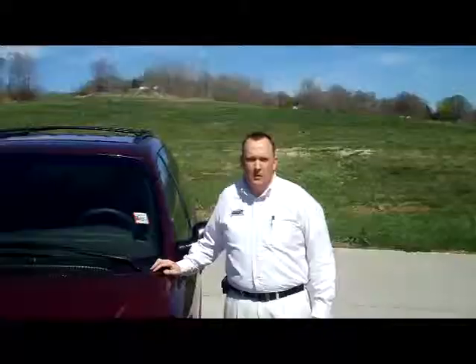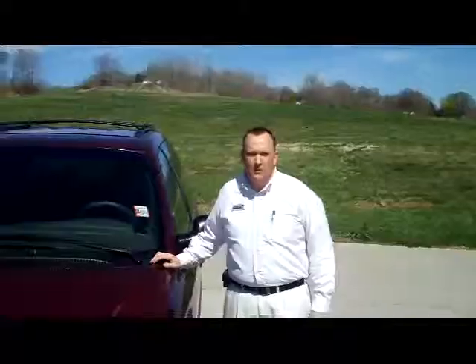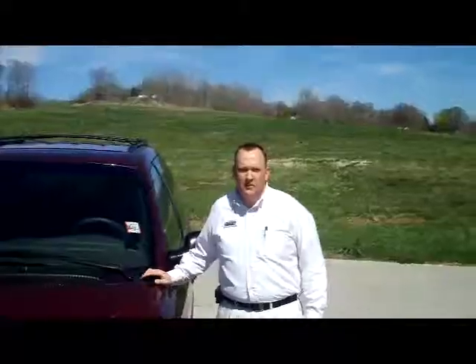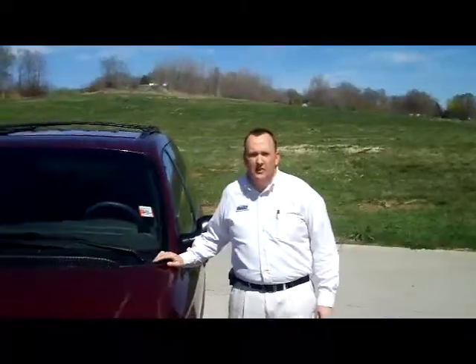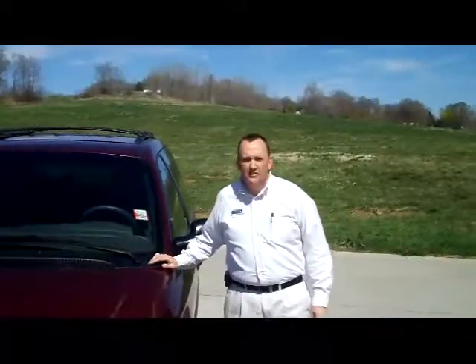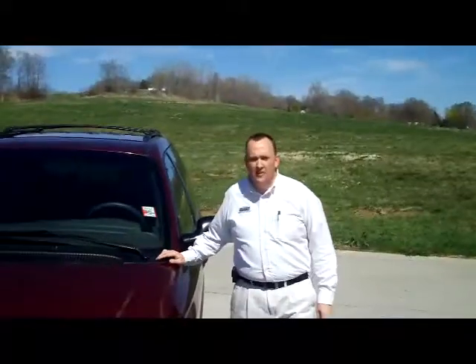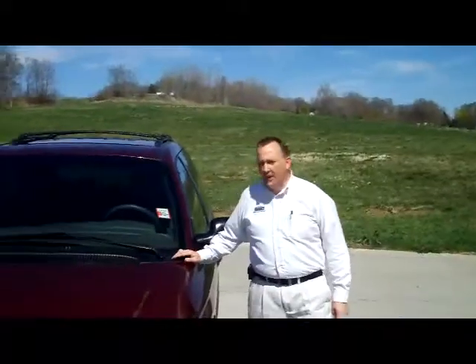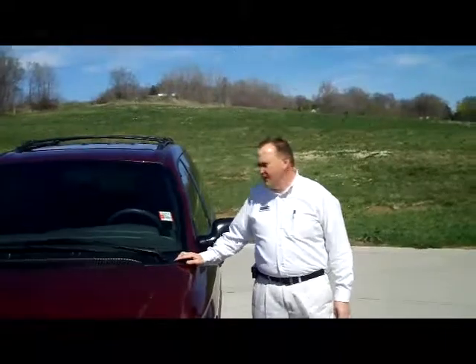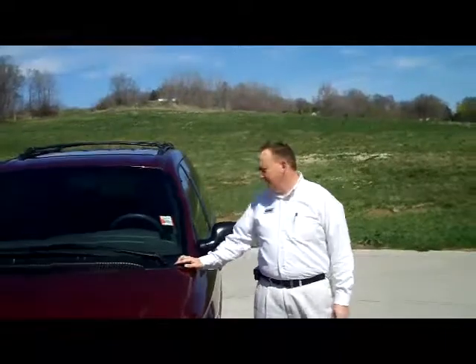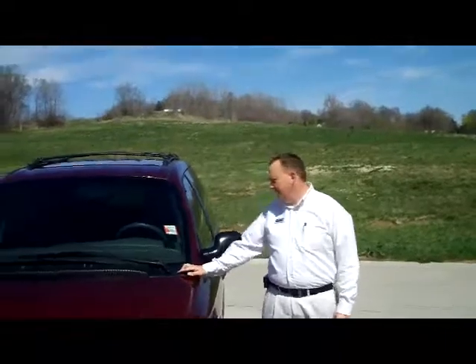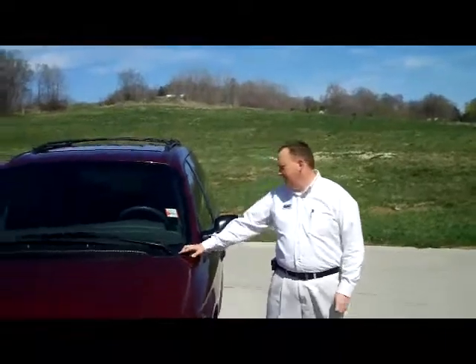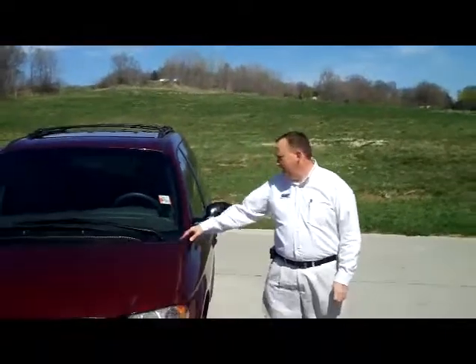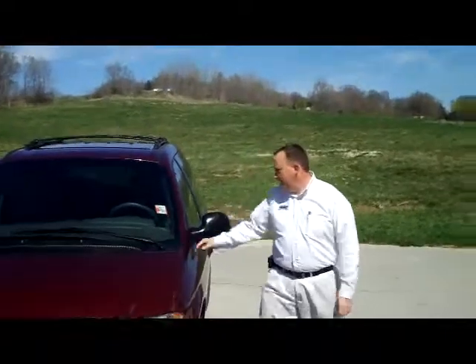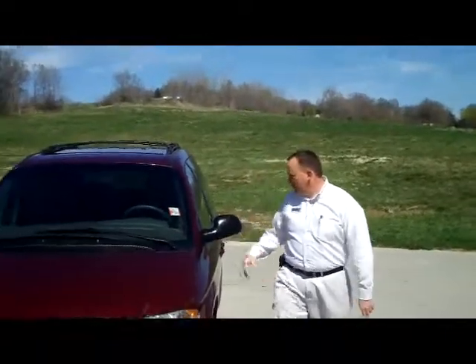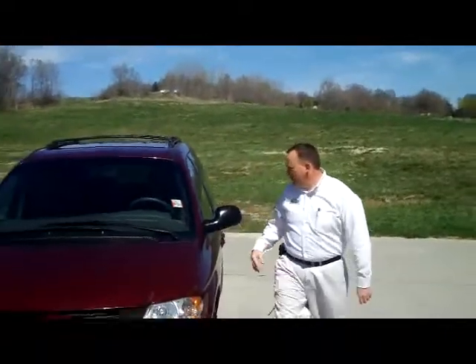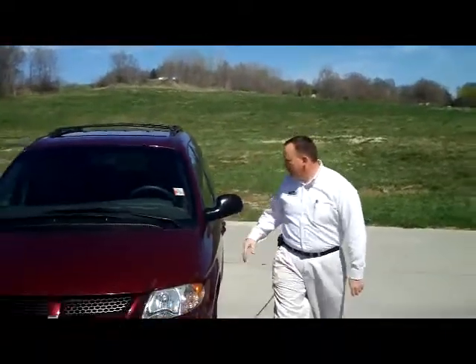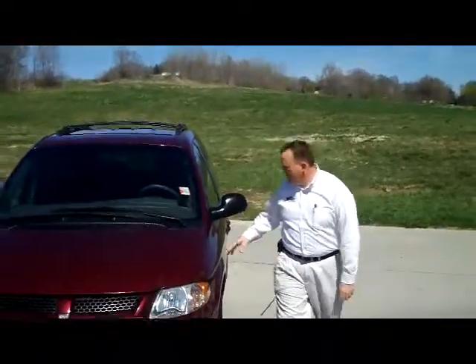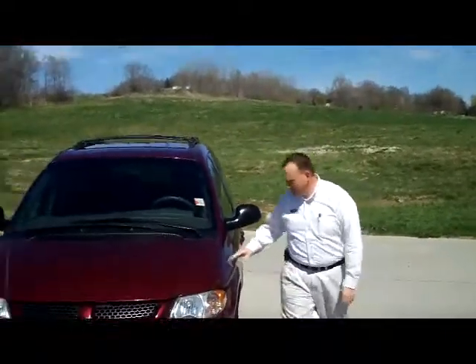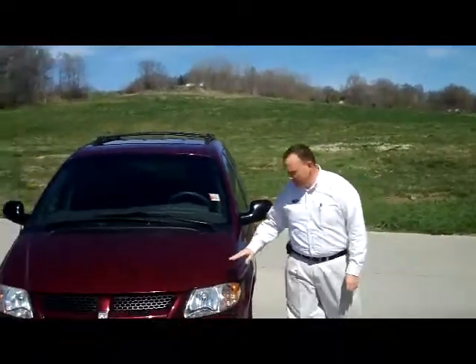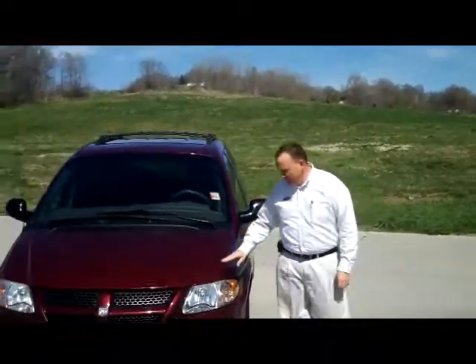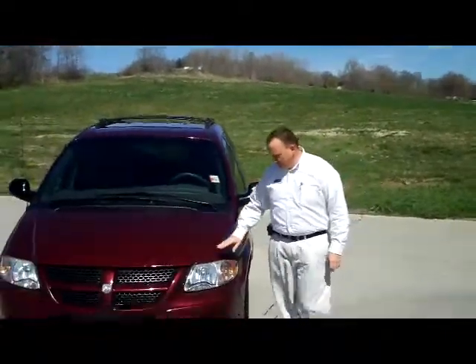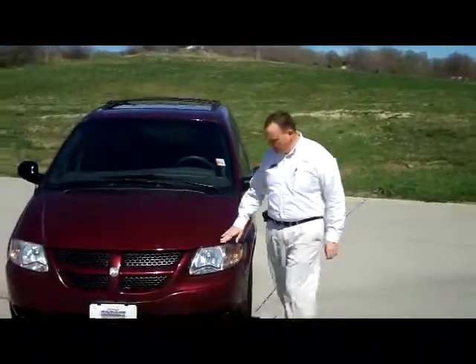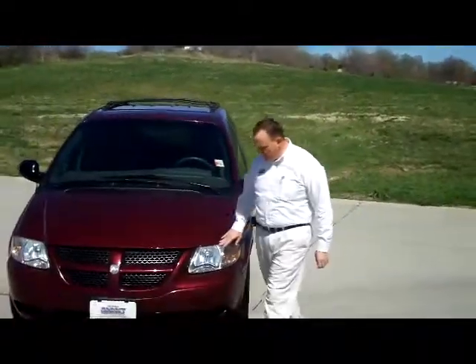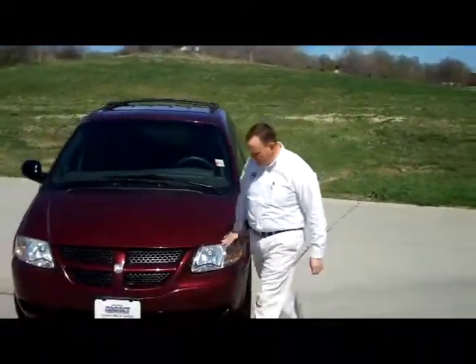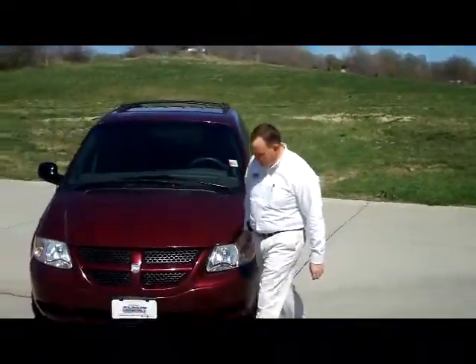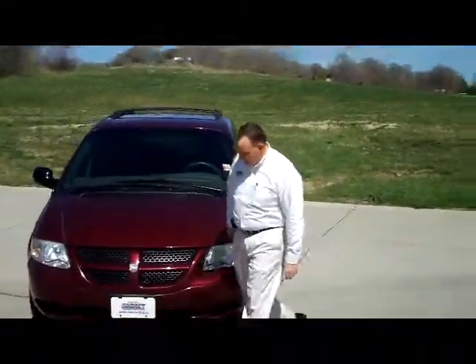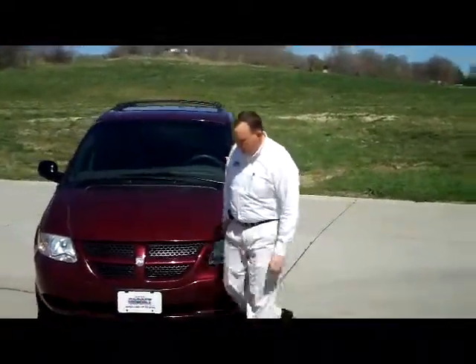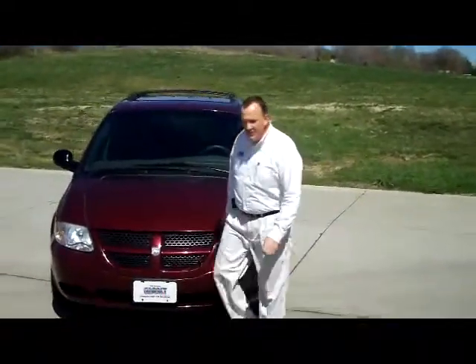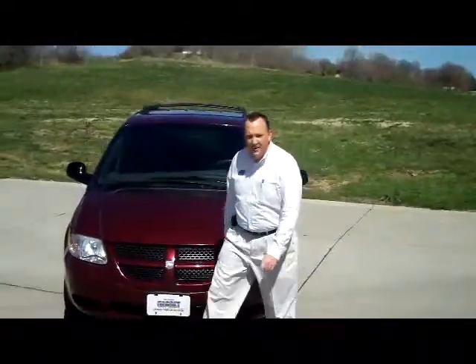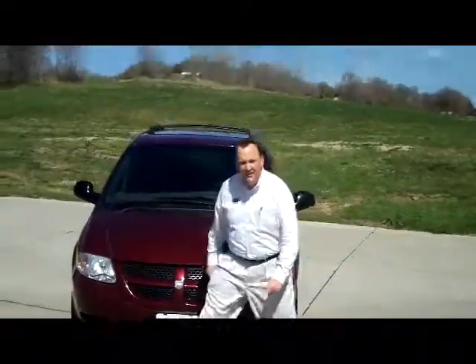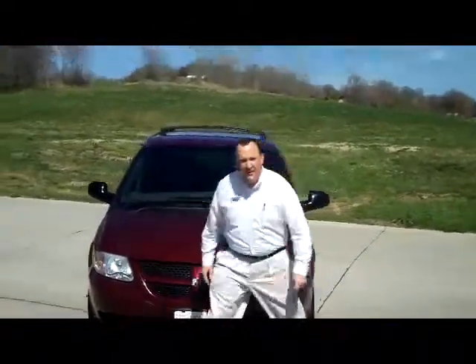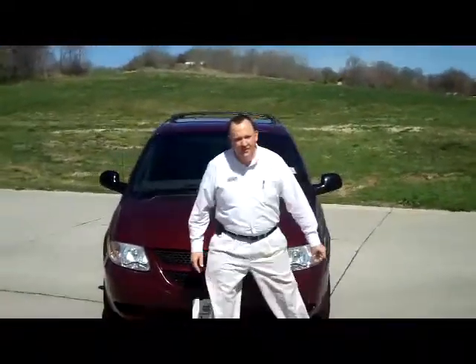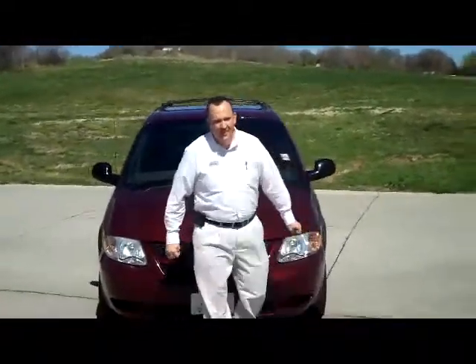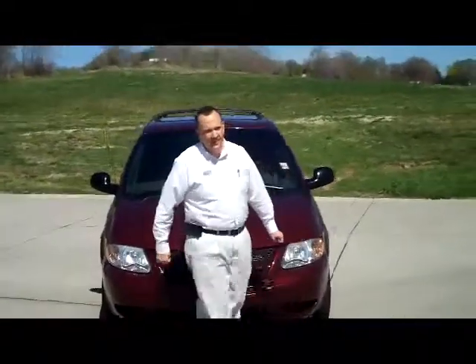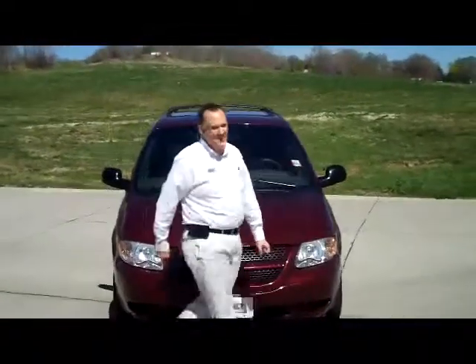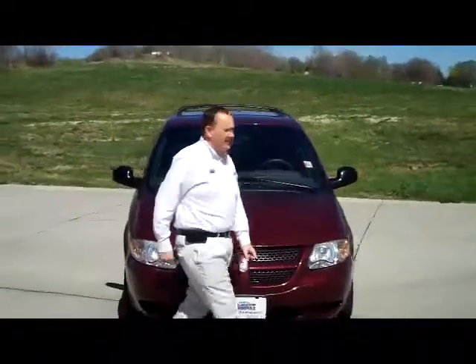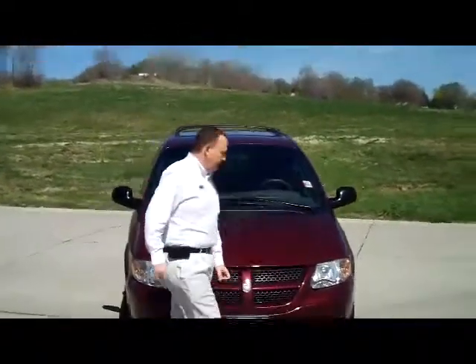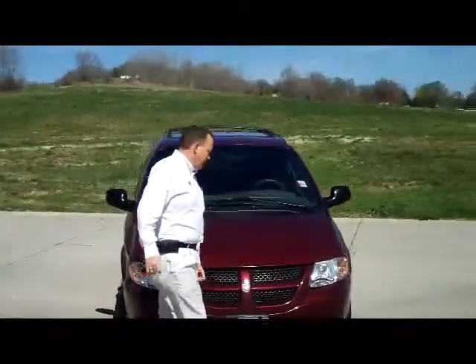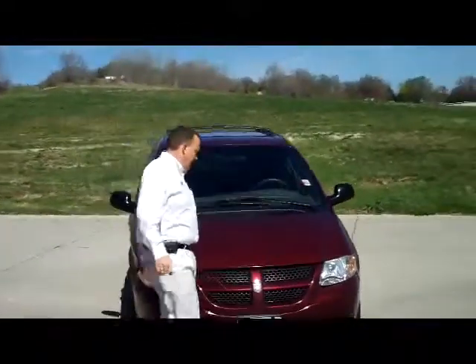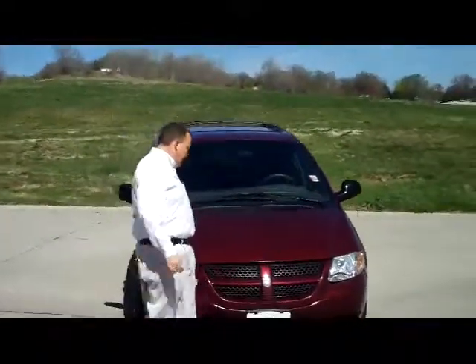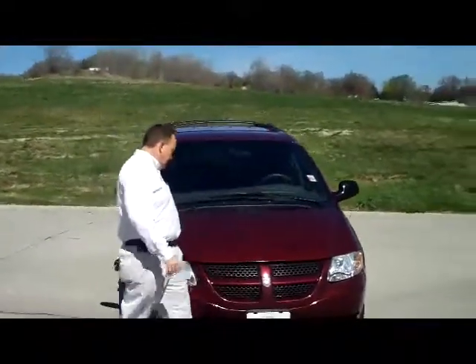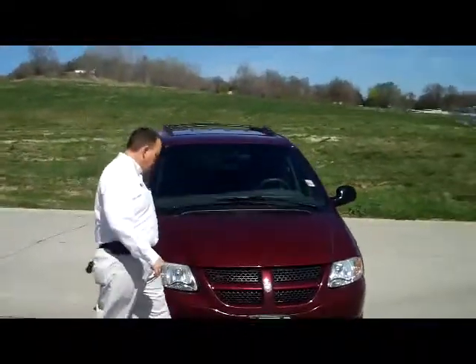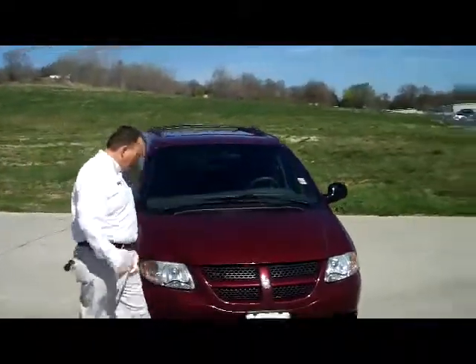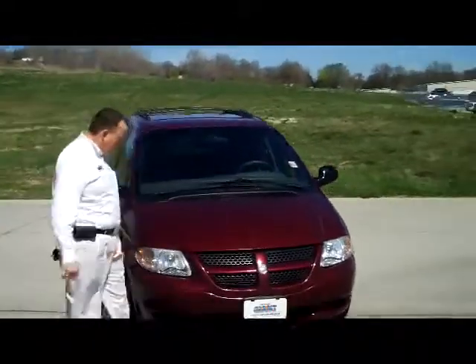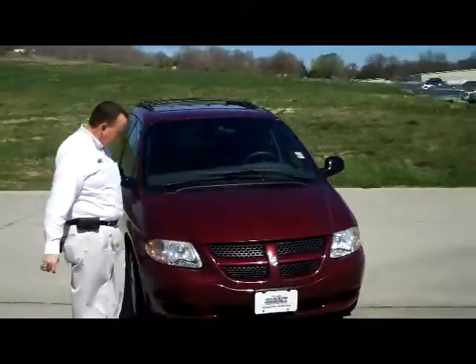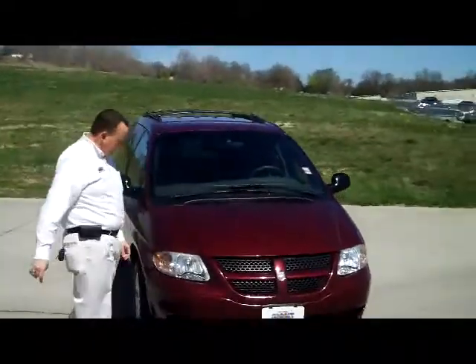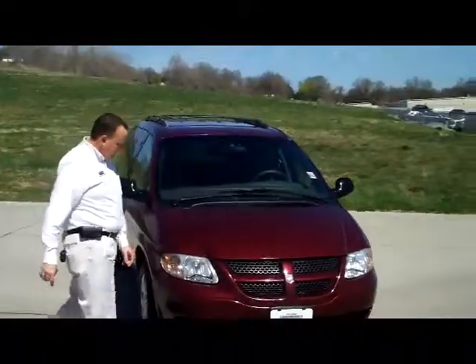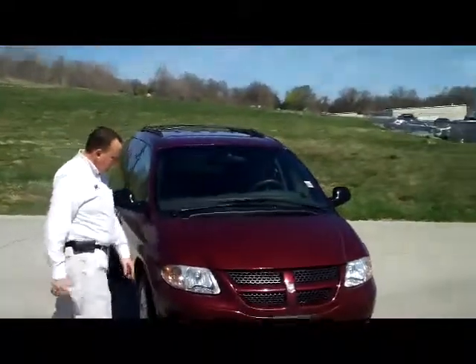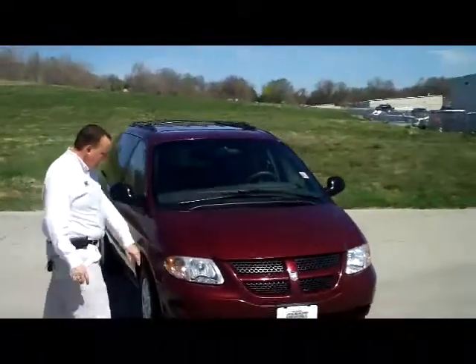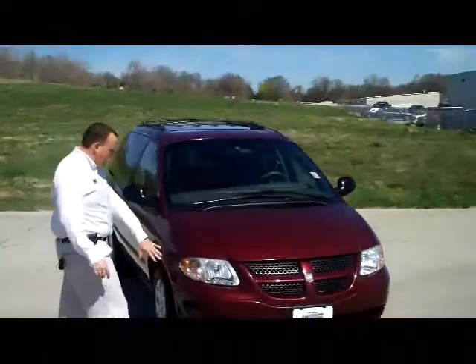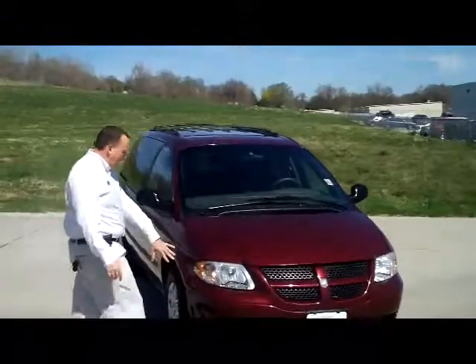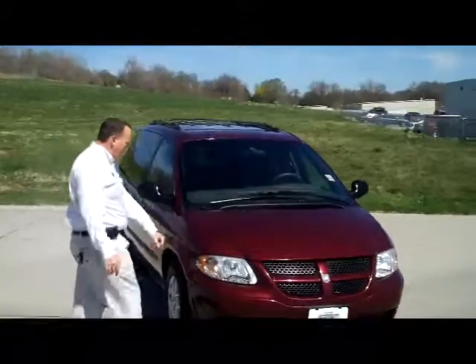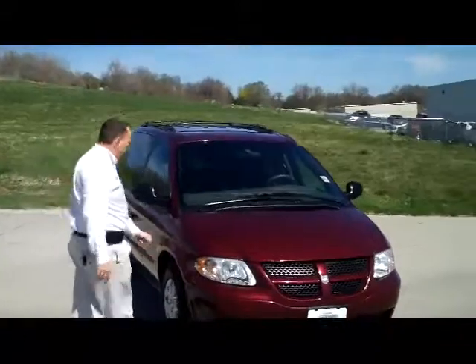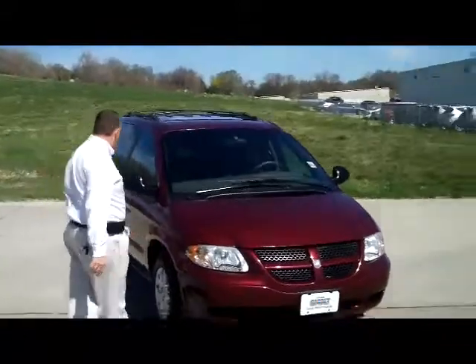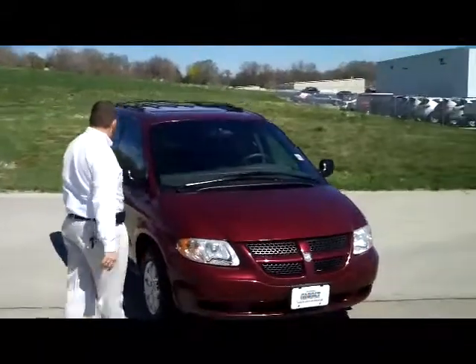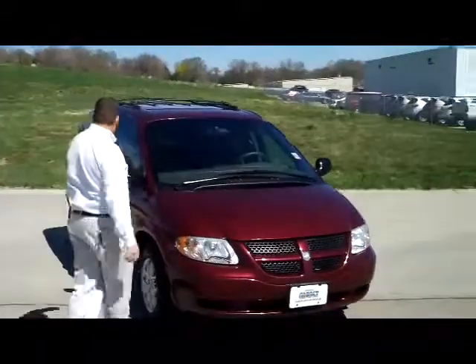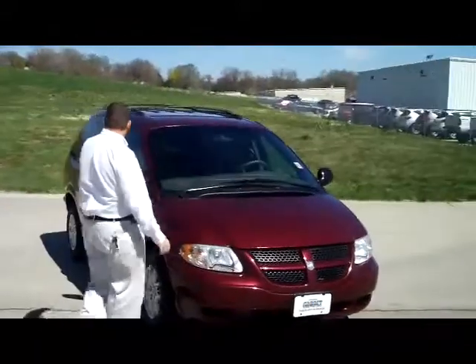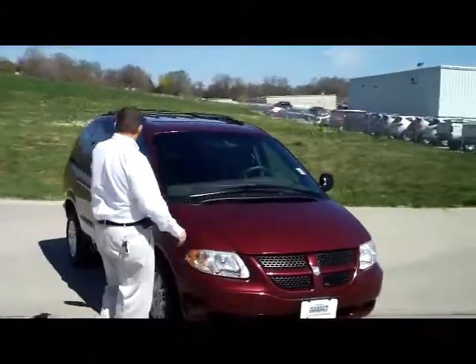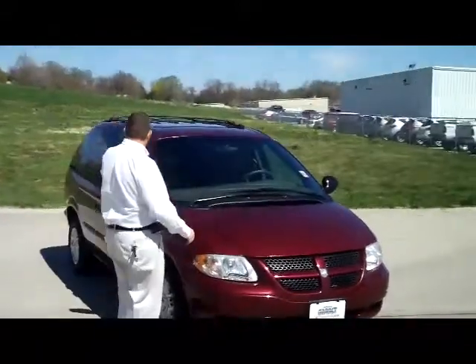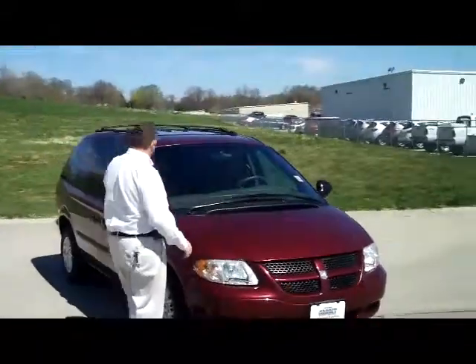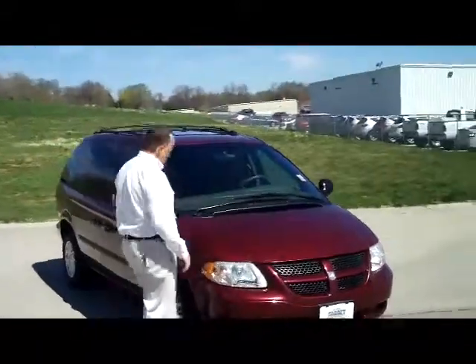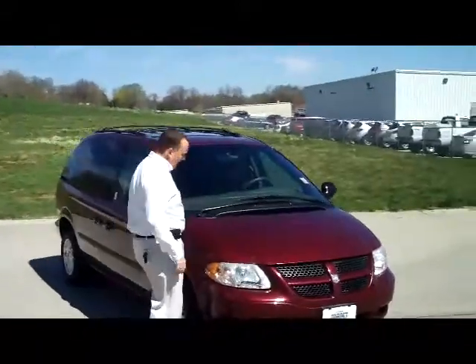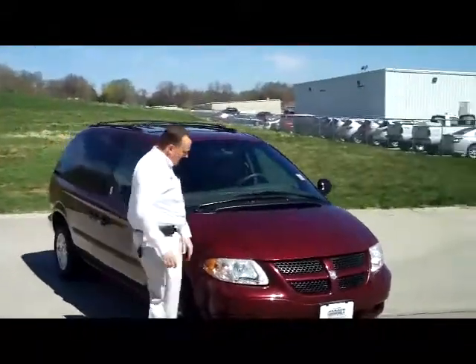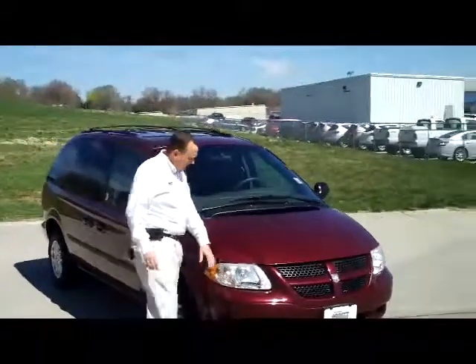I'm Kelly here from the Honda Giant, here to show you this 2001 Dodge Grand Caravan. It is a shorty, it has 5 mile an hour bumpers in the front and the back.